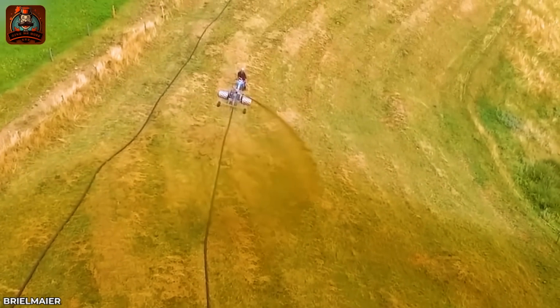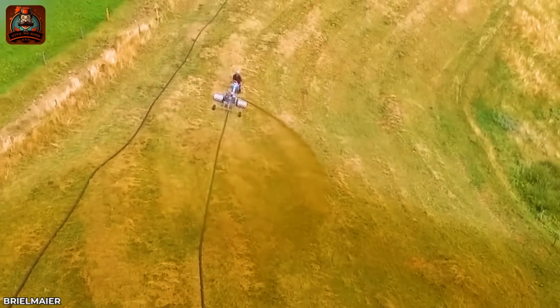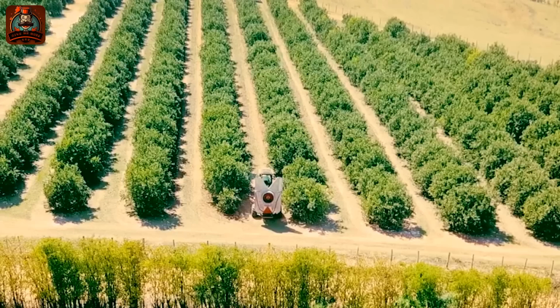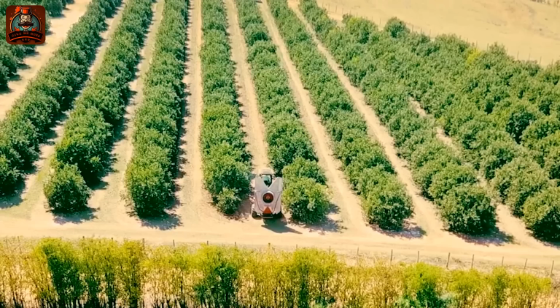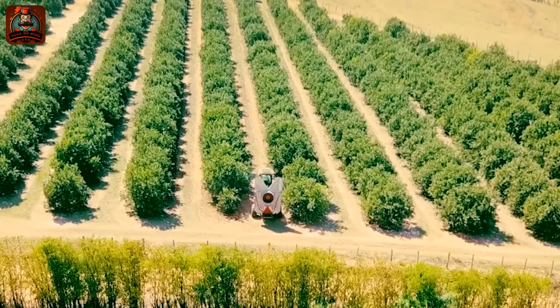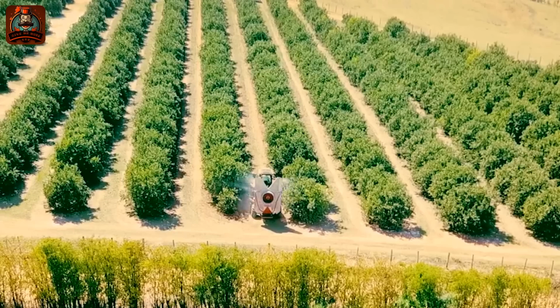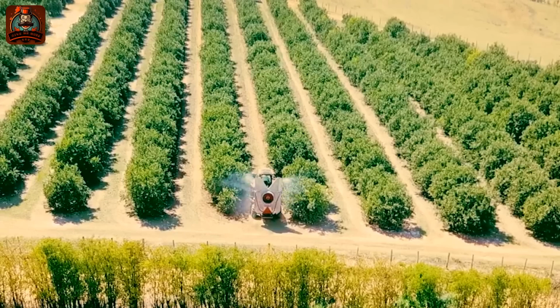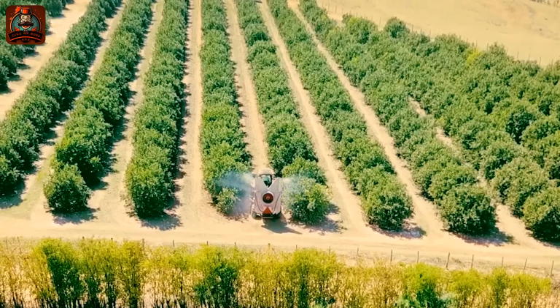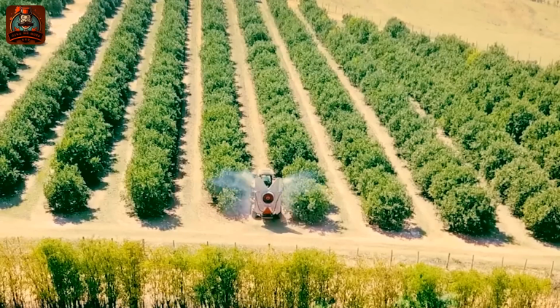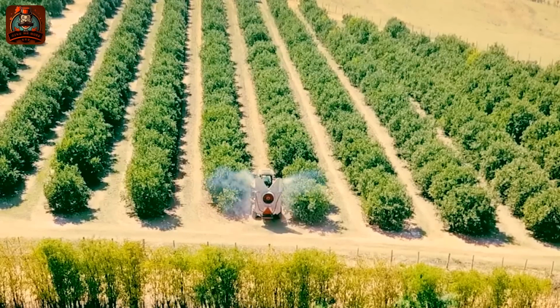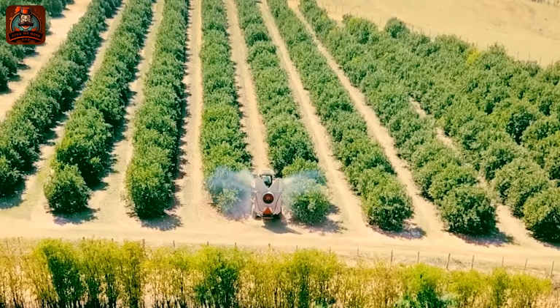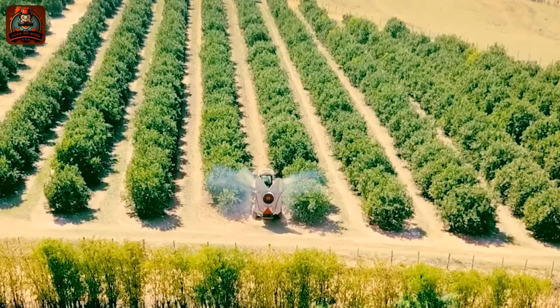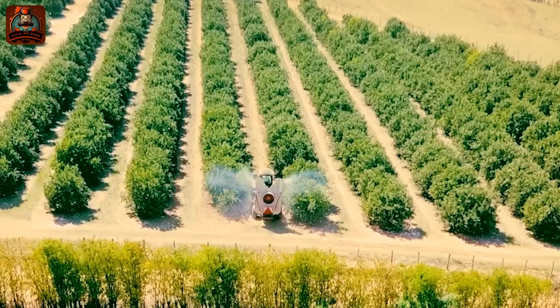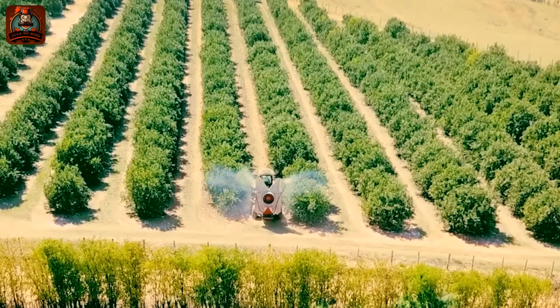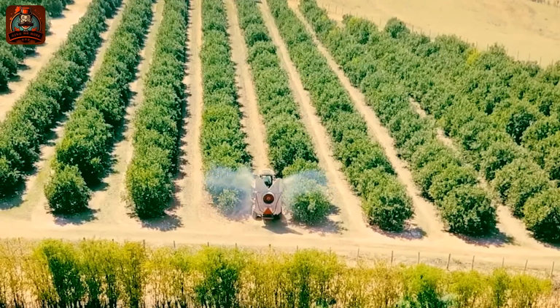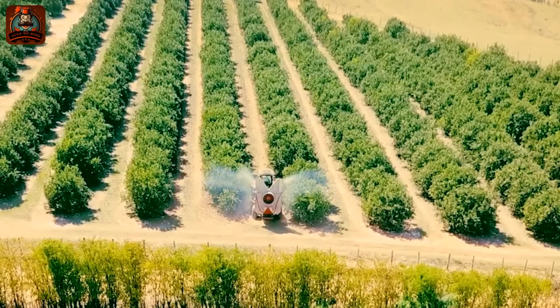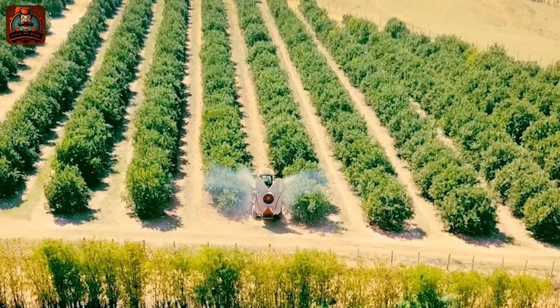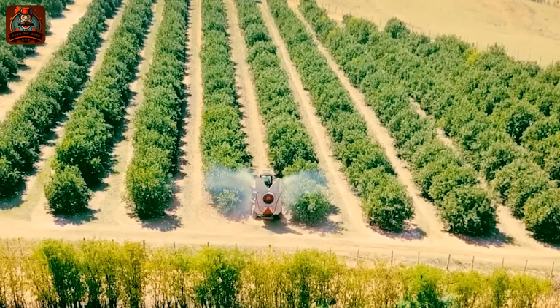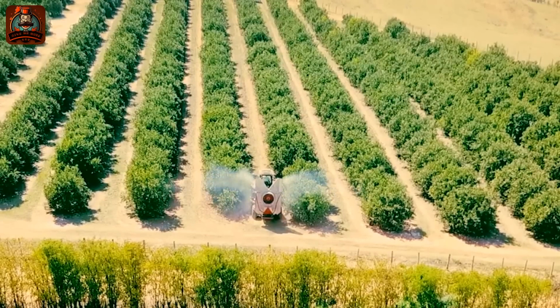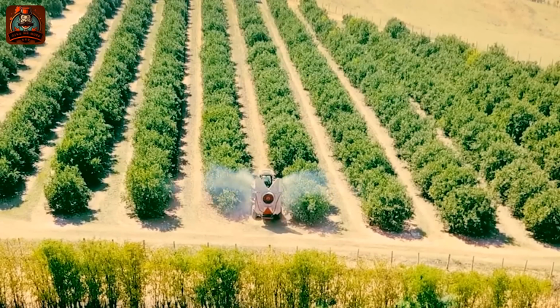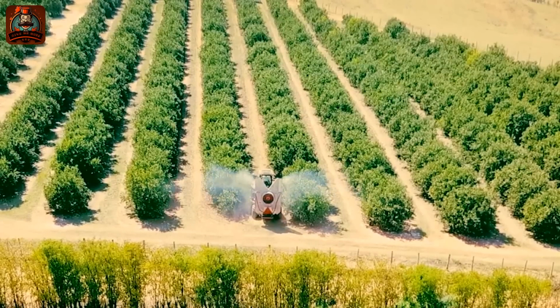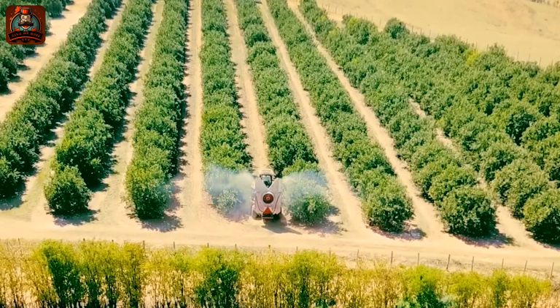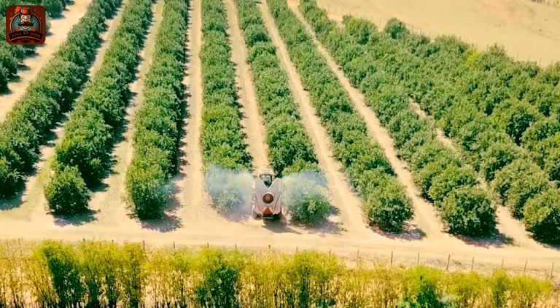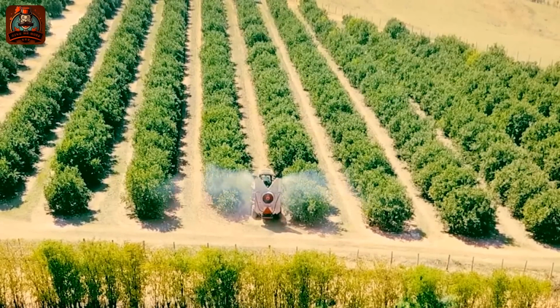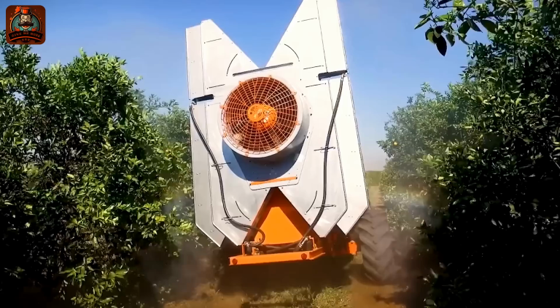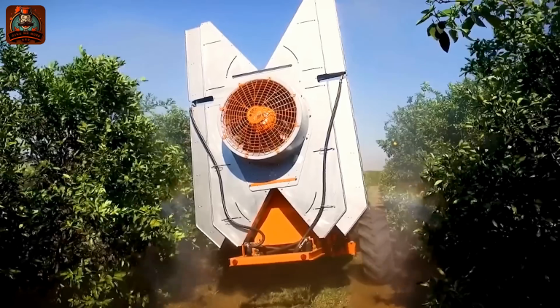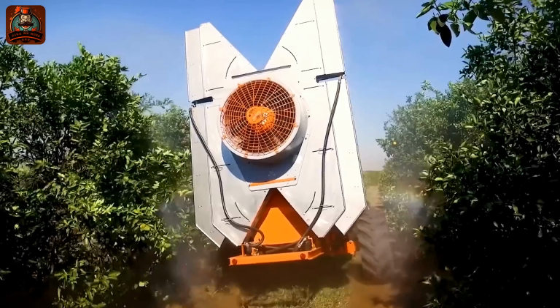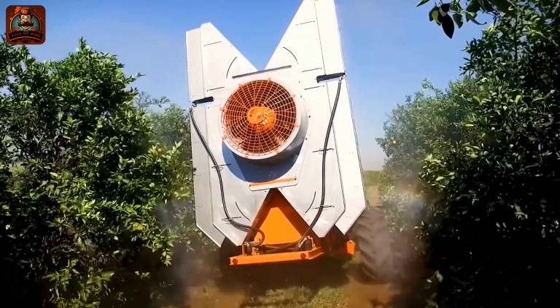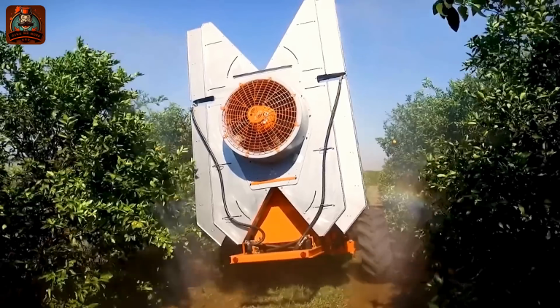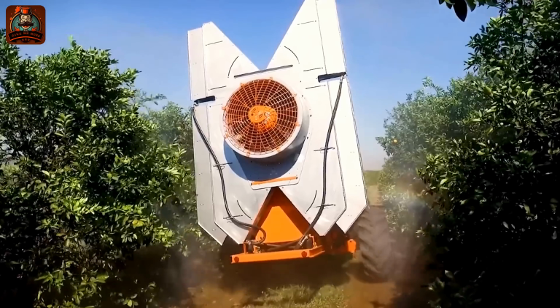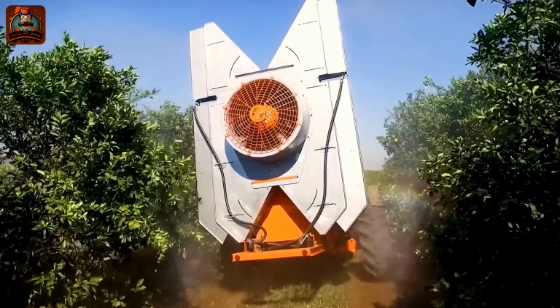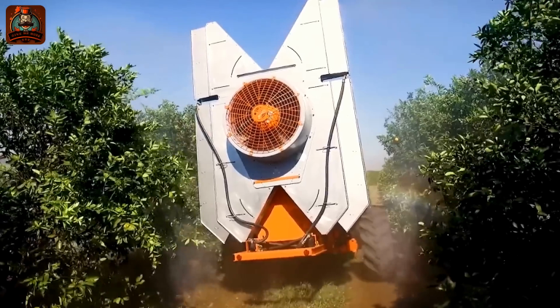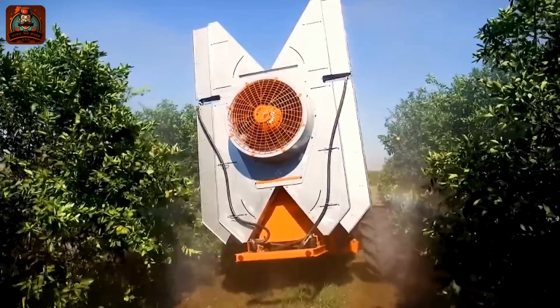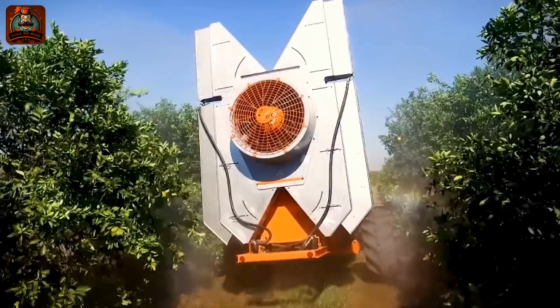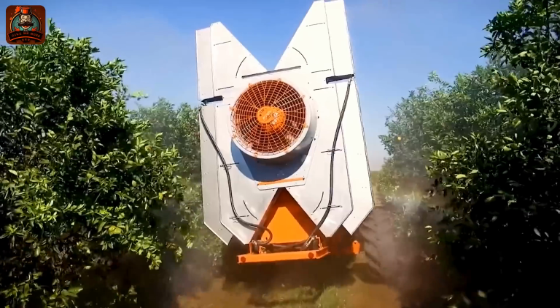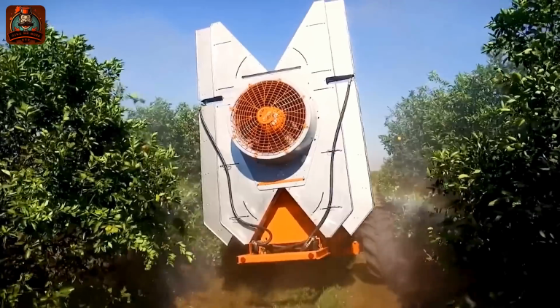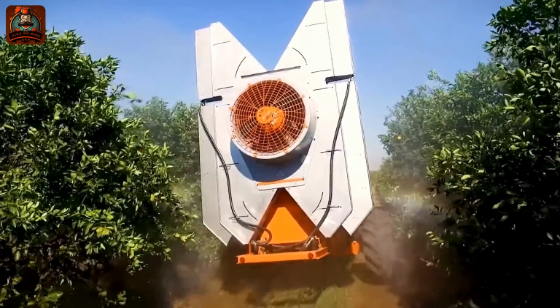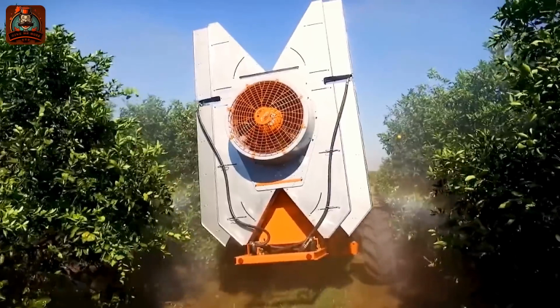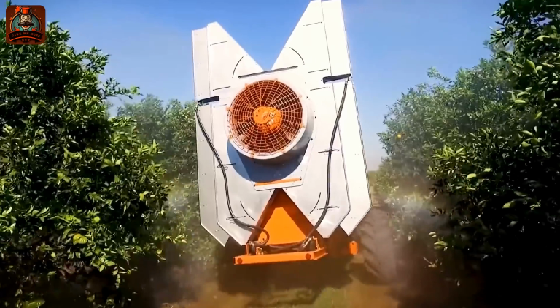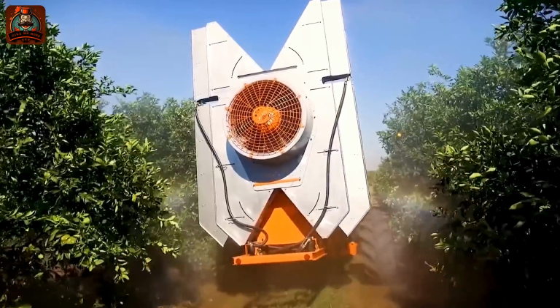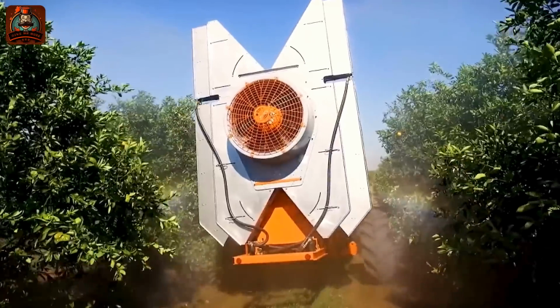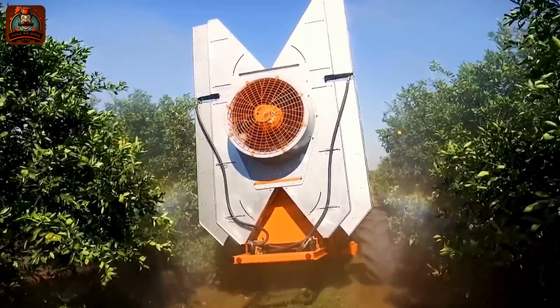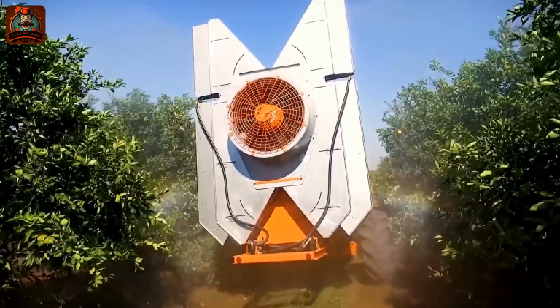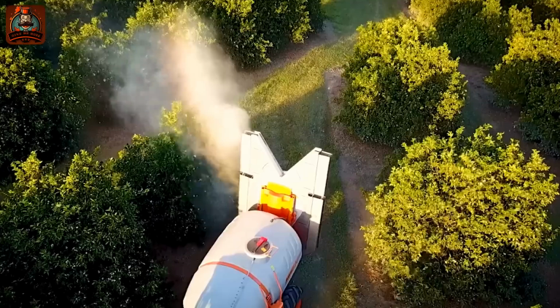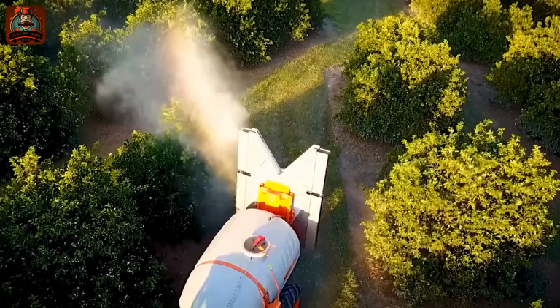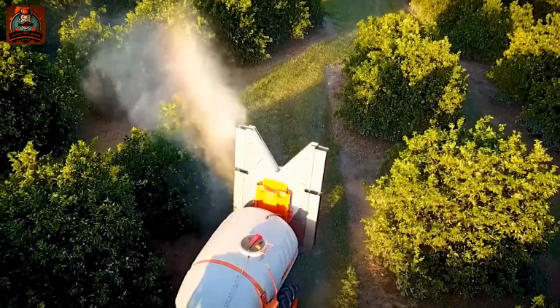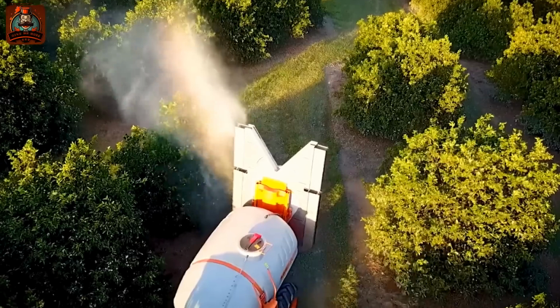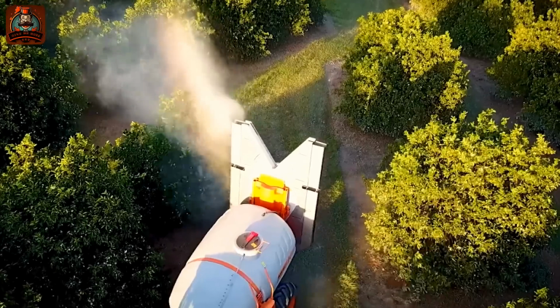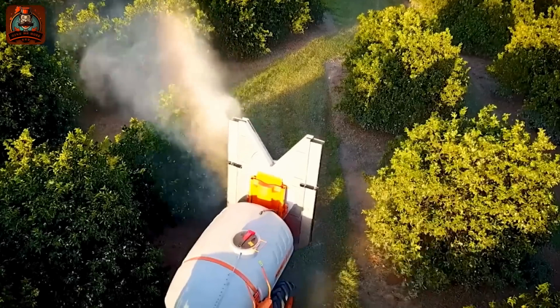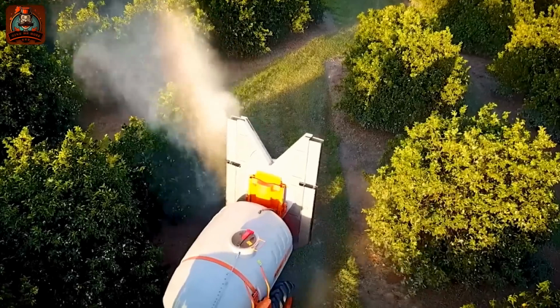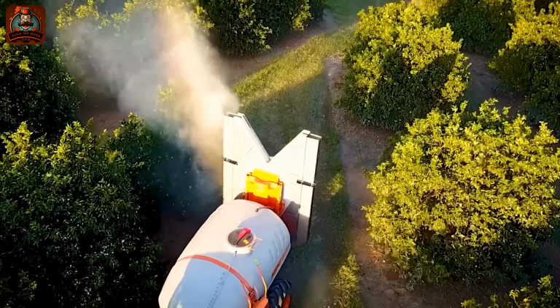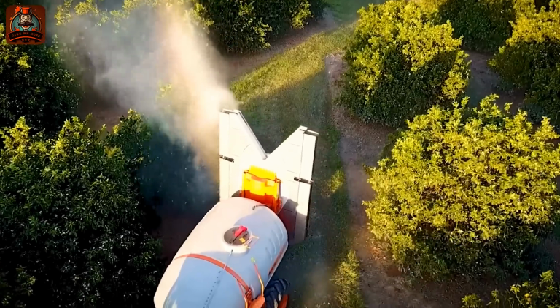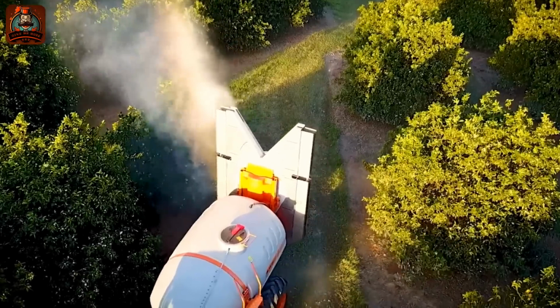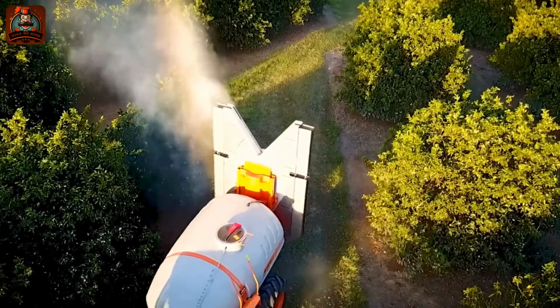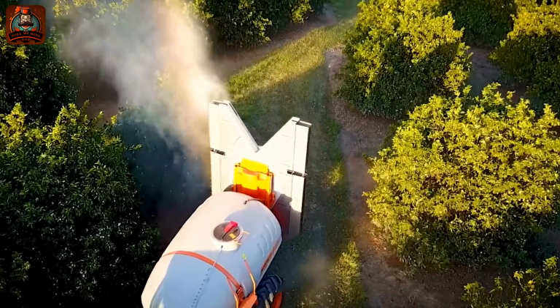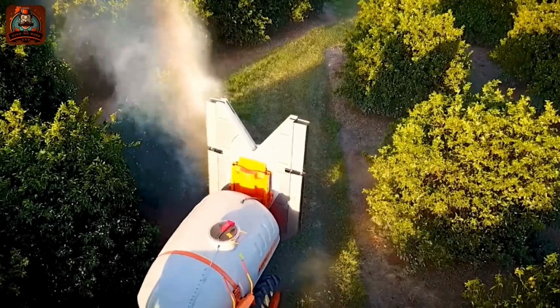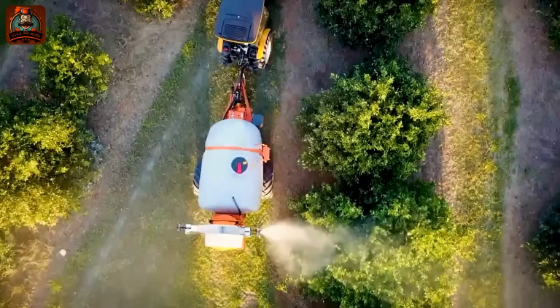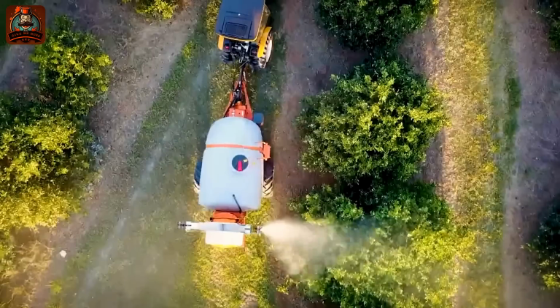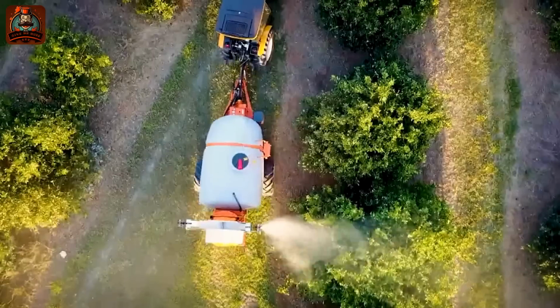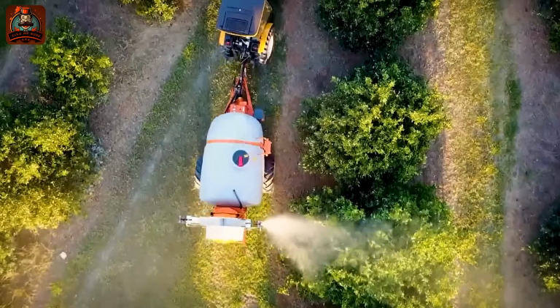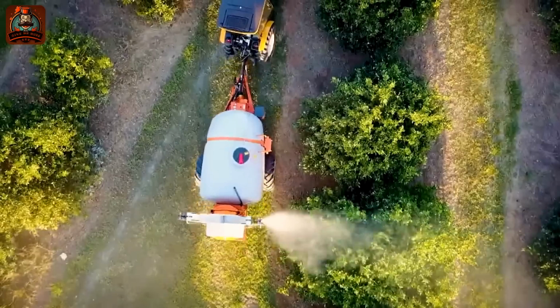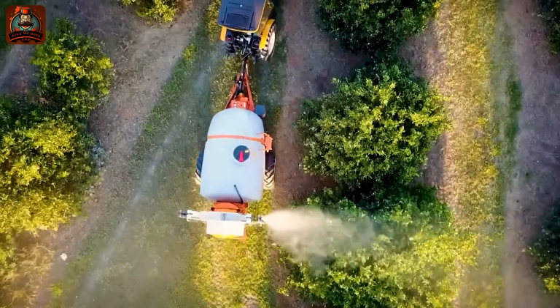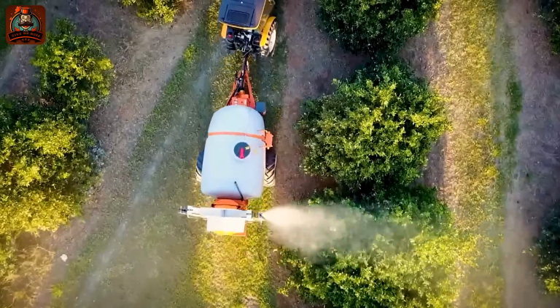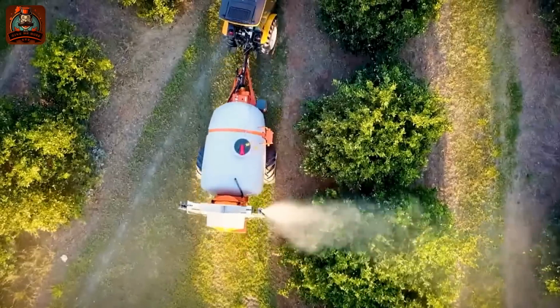The Arbis 4000 machine is designed to quickly and efficiently spray insecticide.